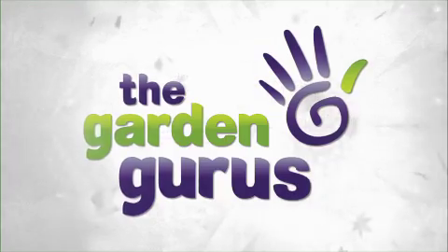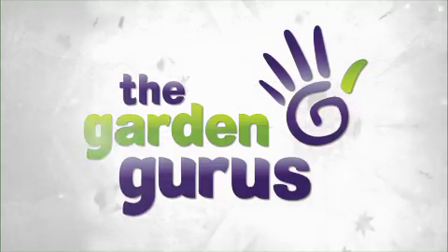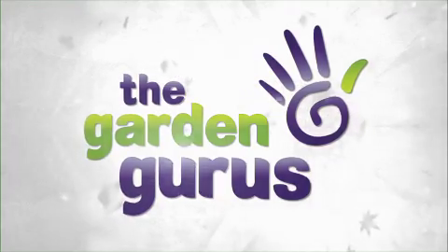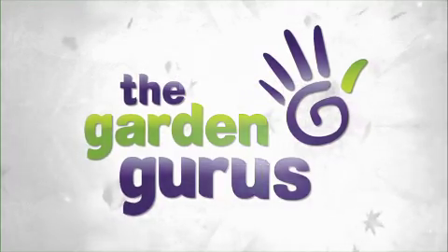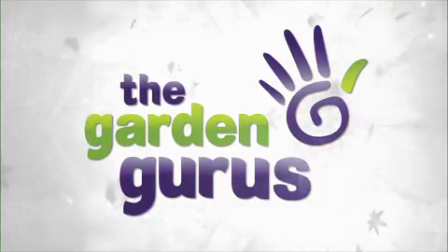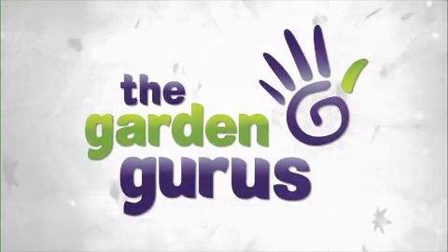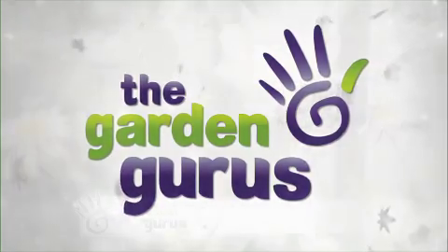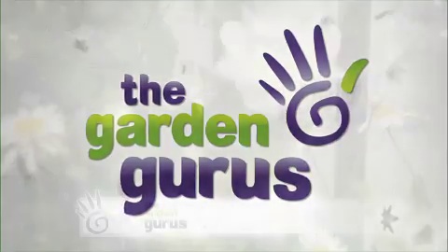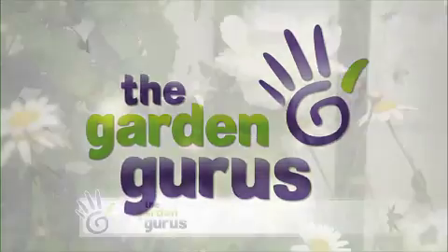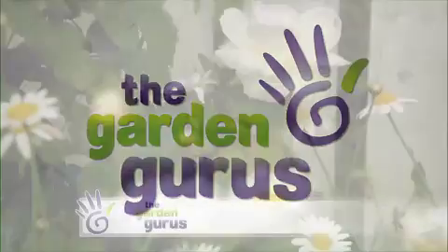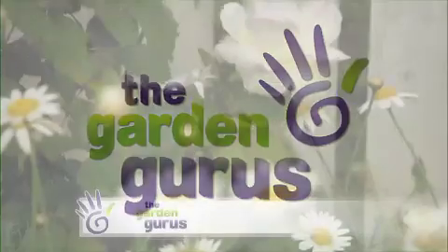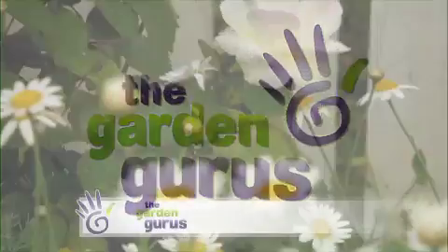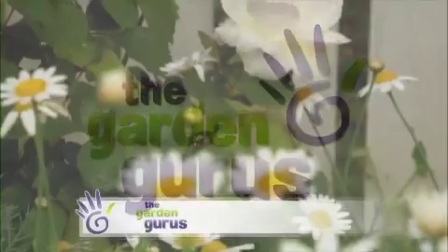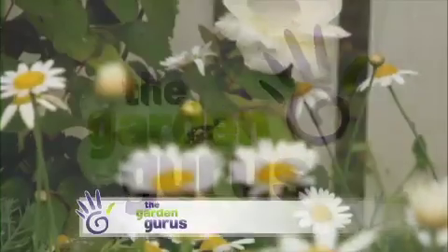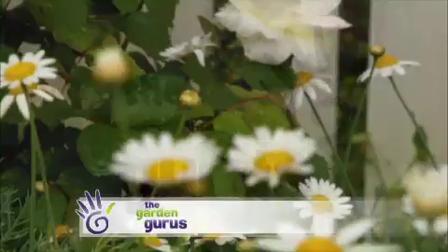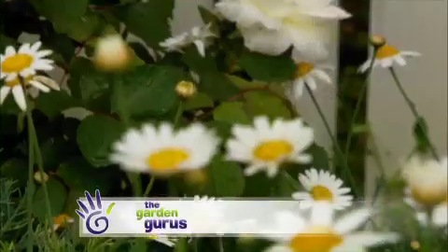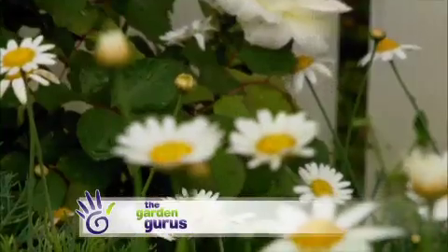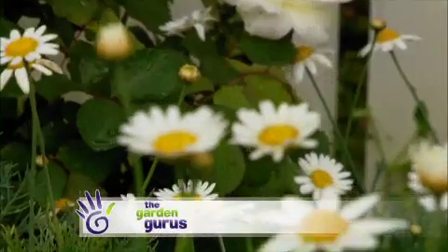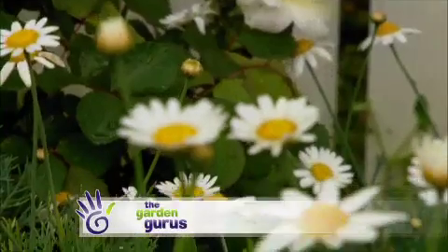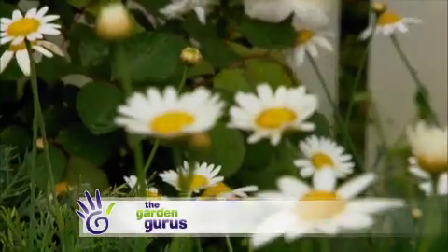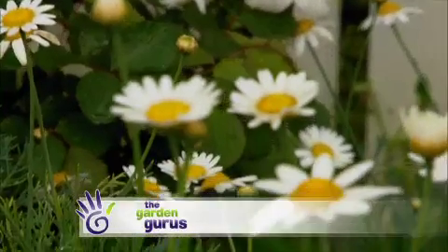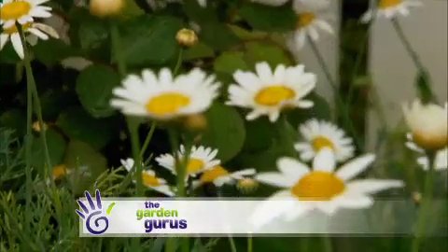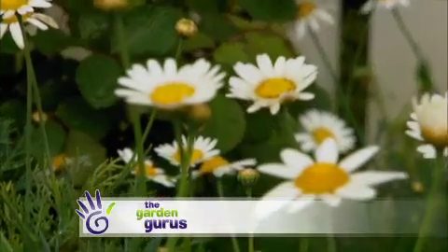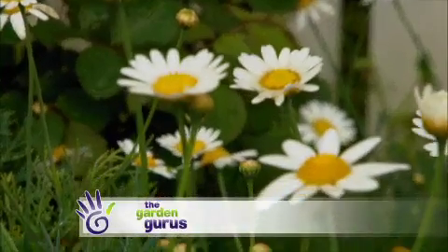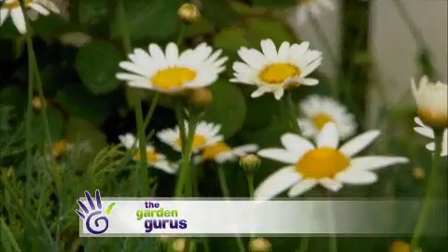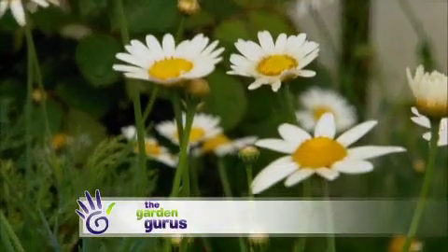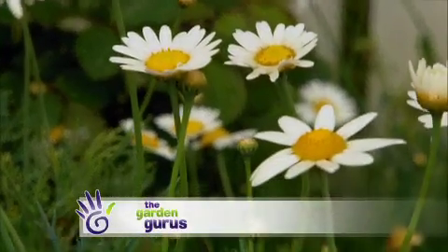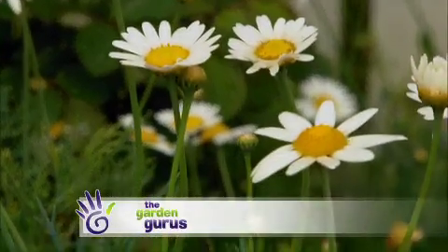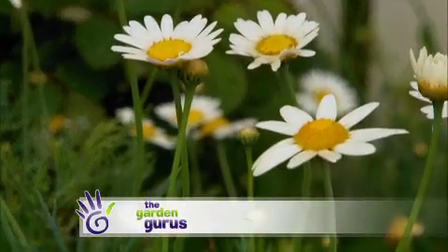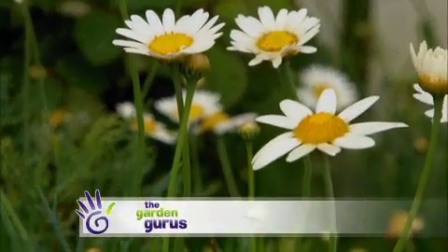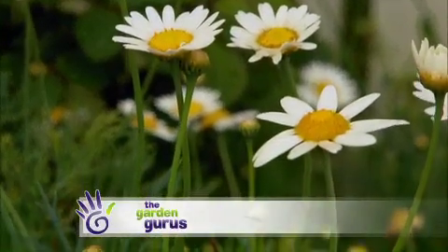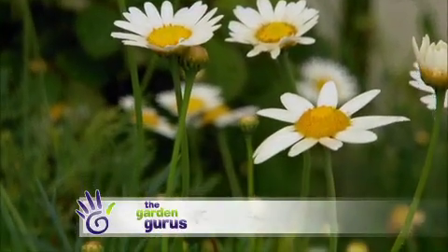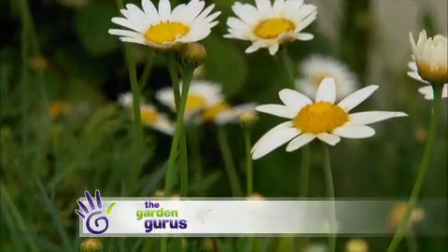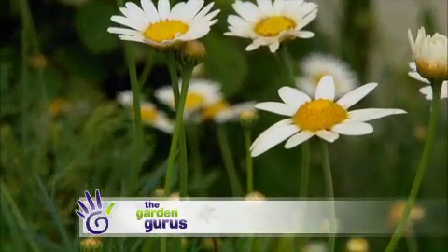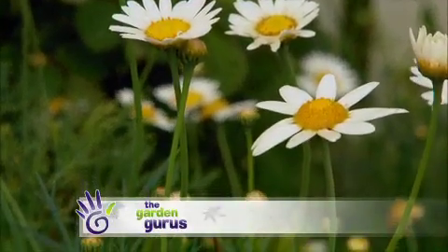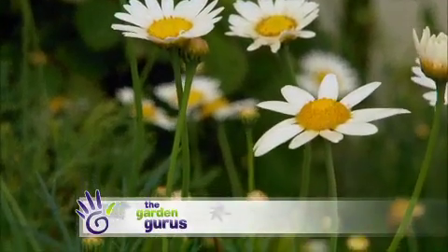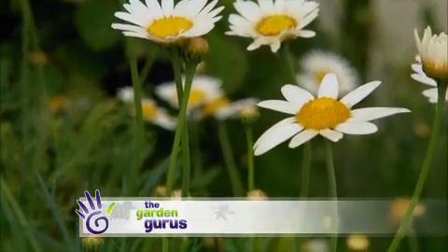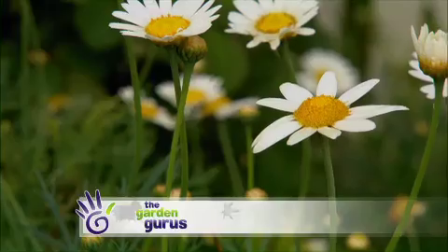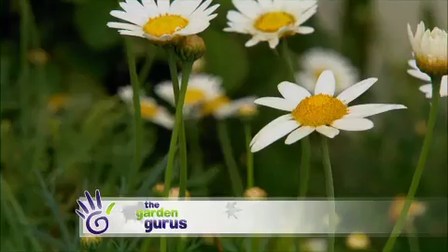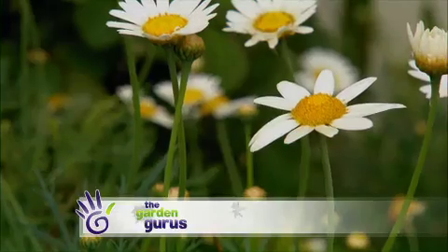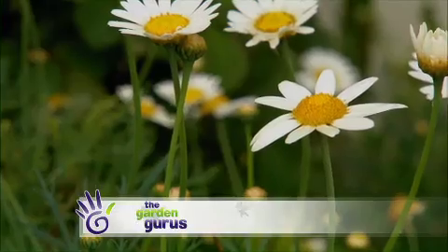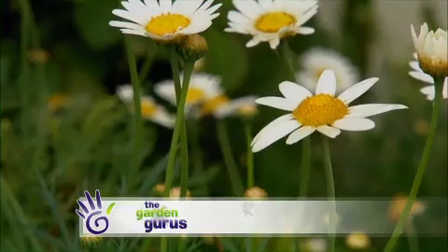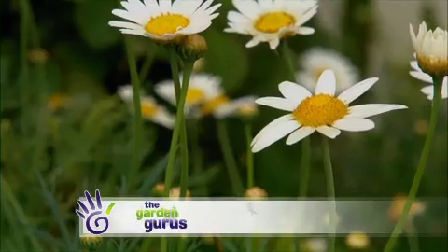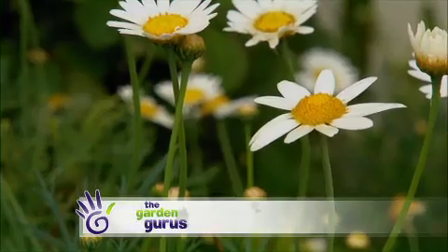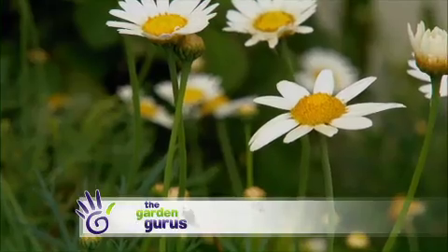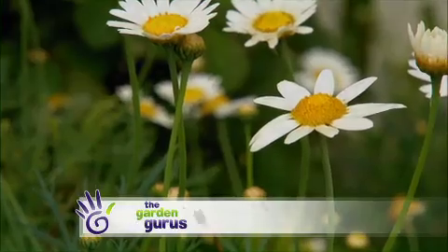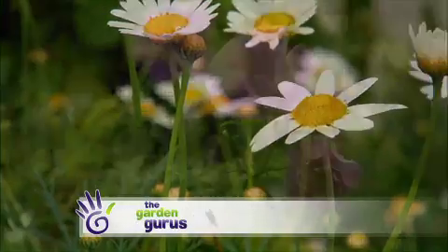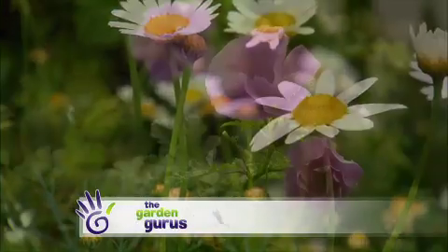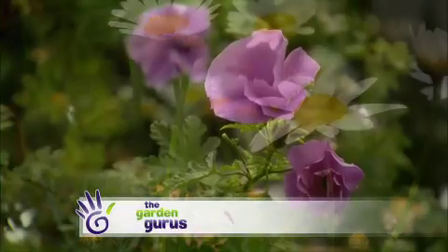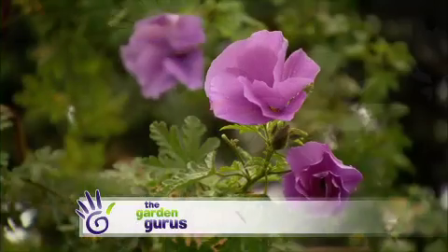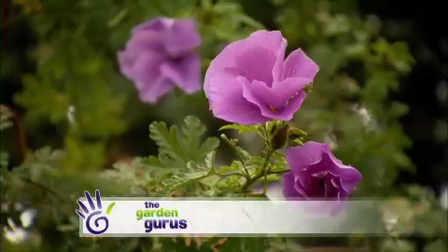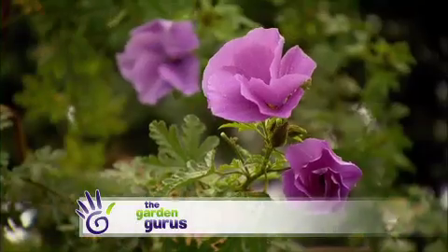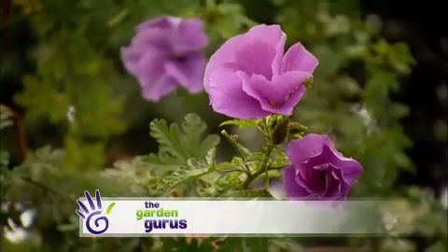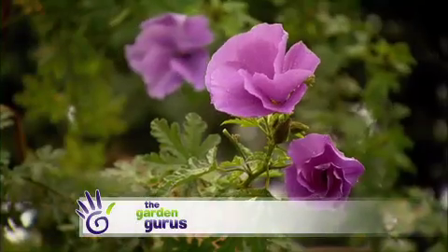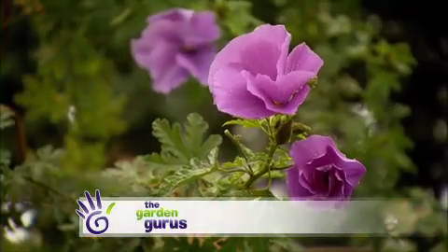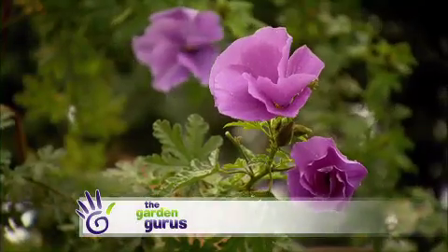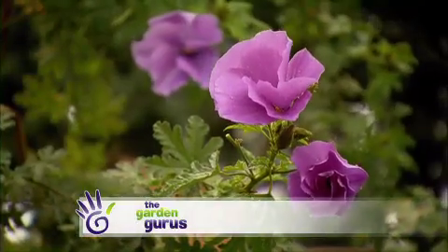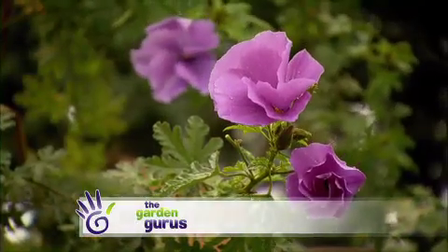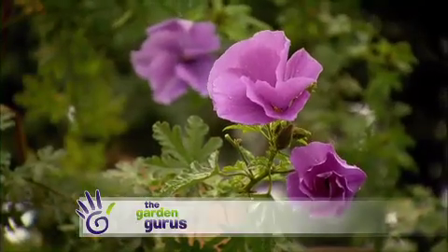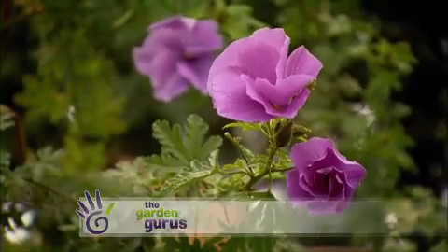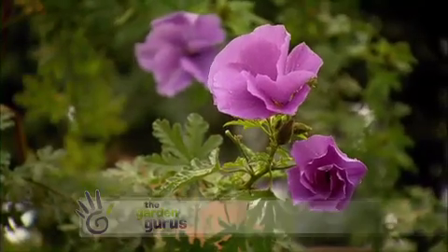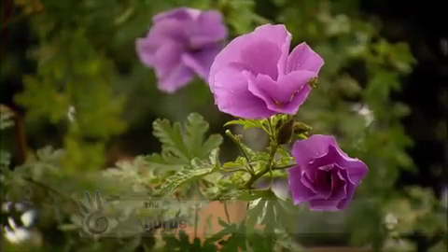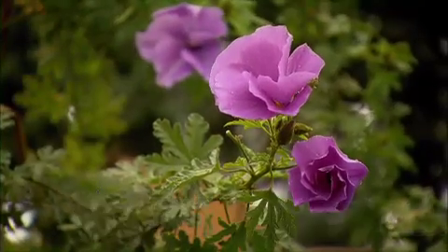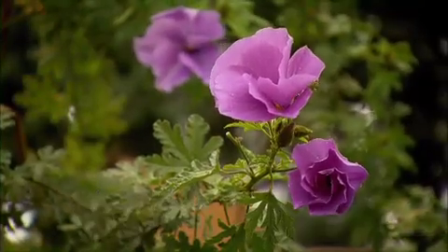This time of the year is a special time in the garden. There are some gorgeous fragrant plants and here are four of my favourites.